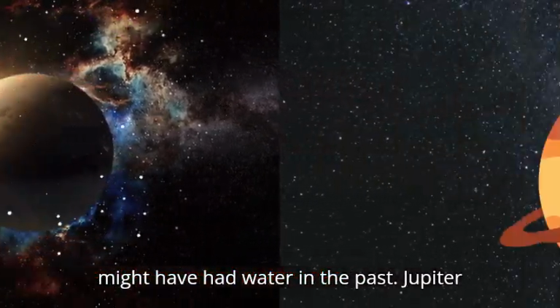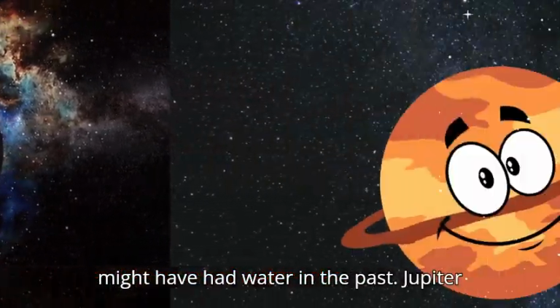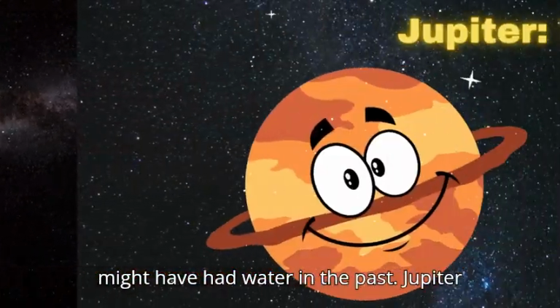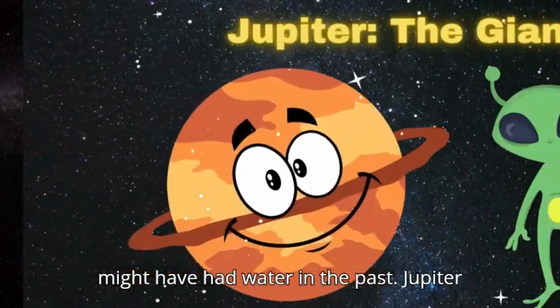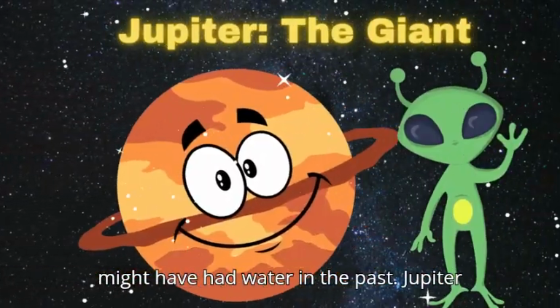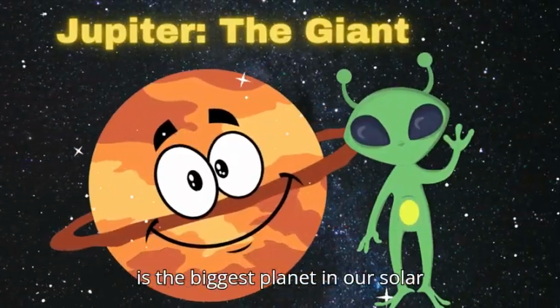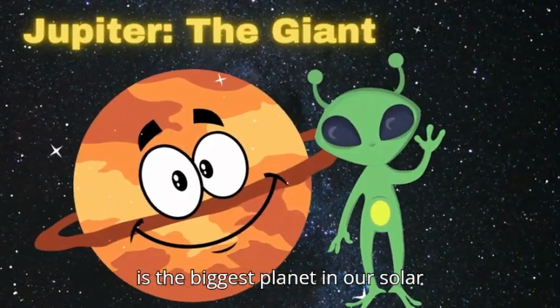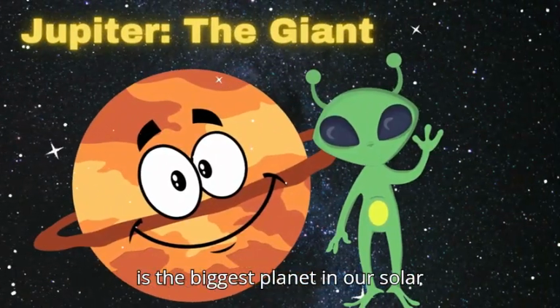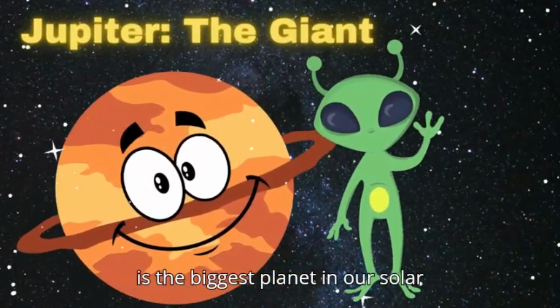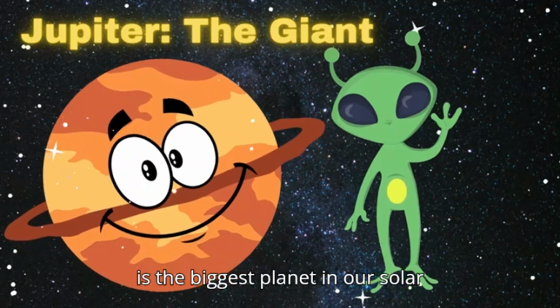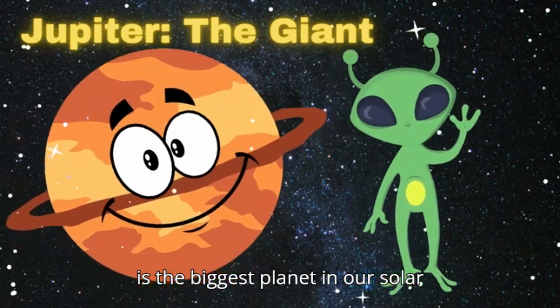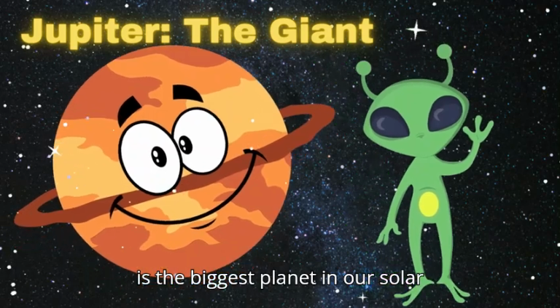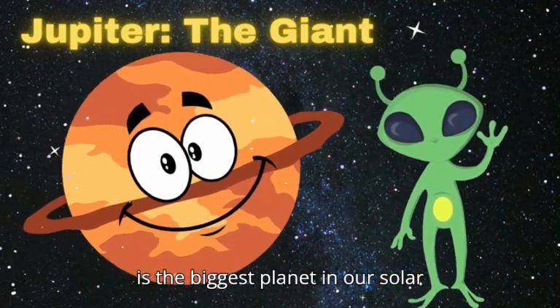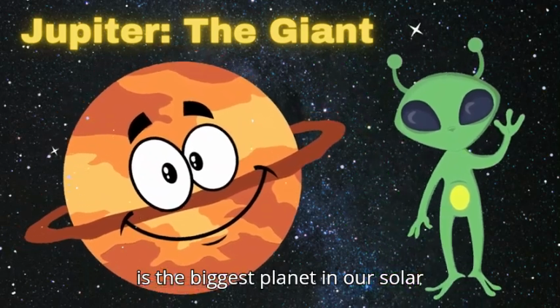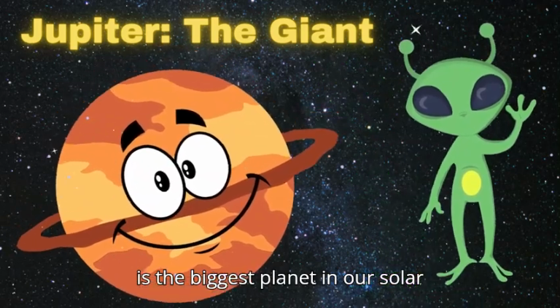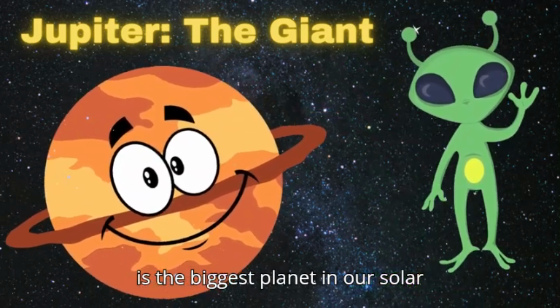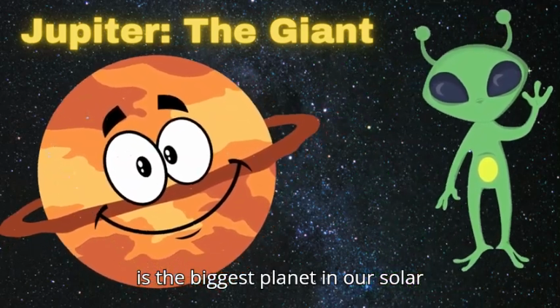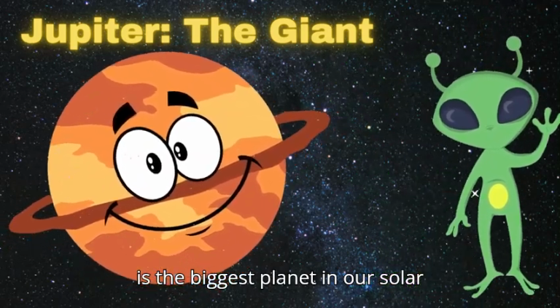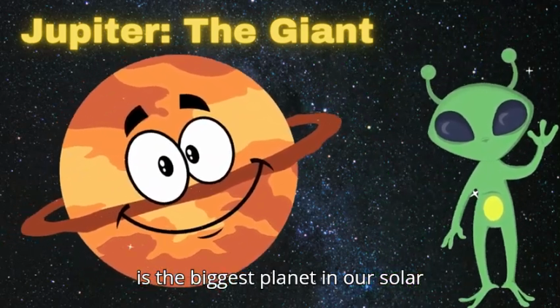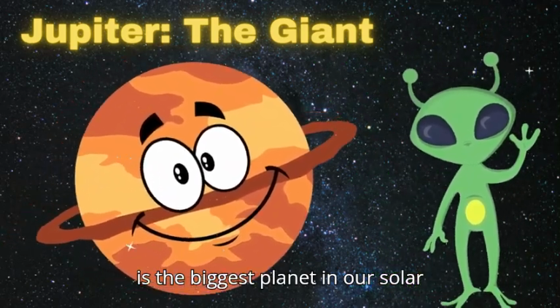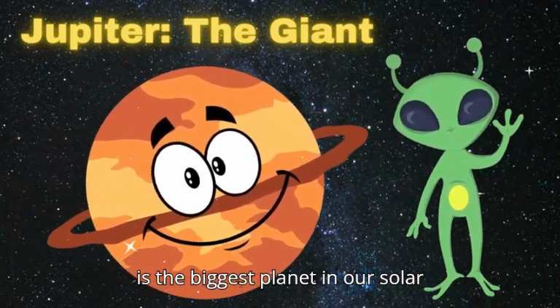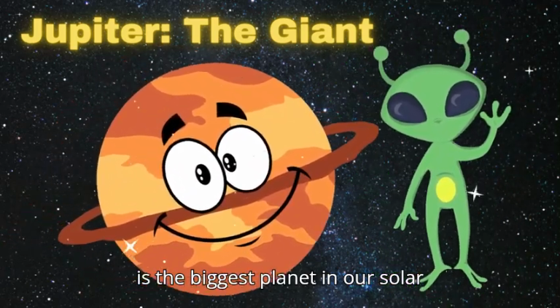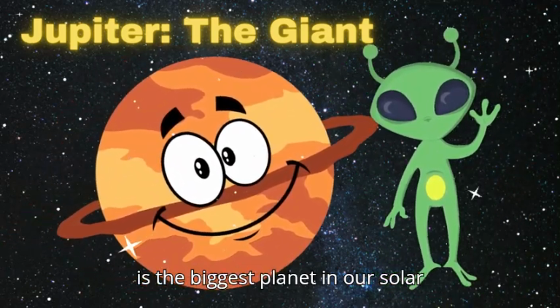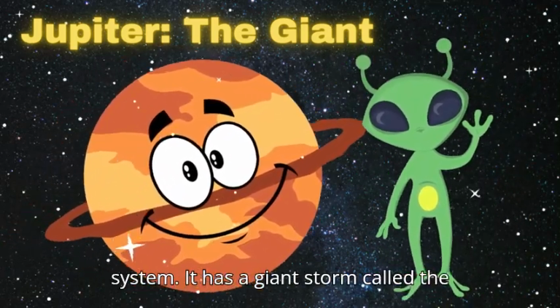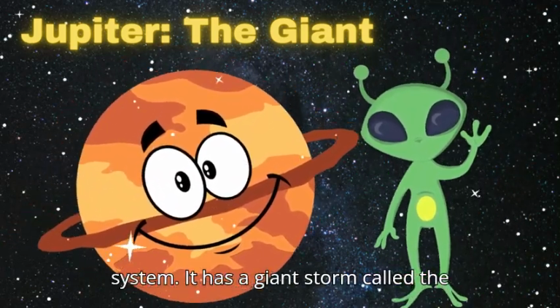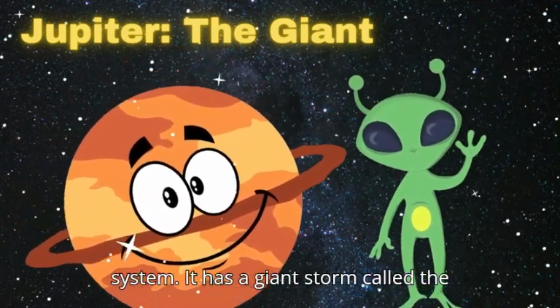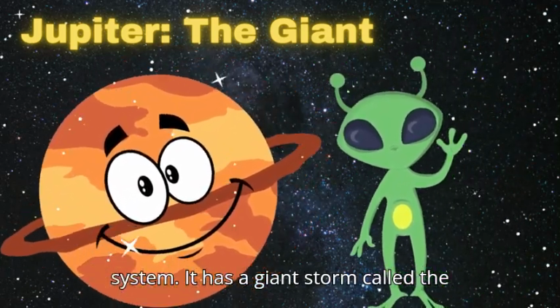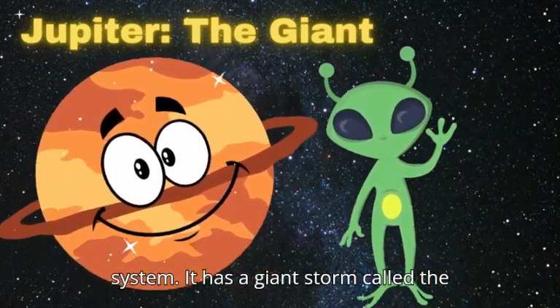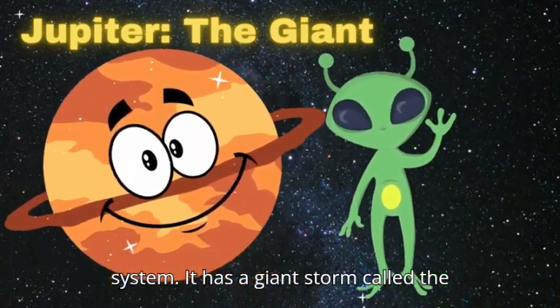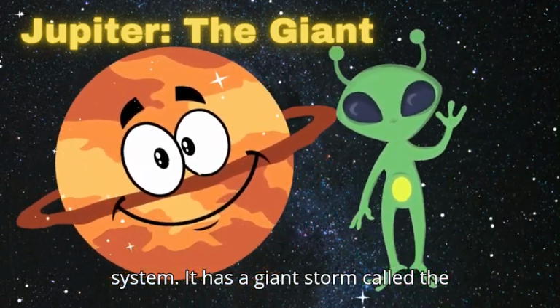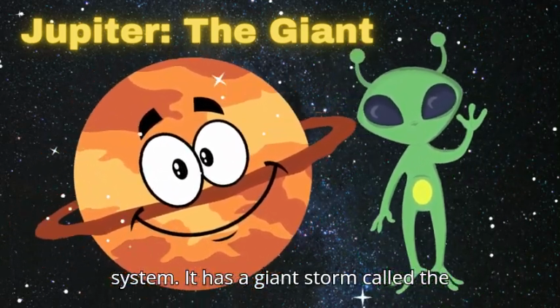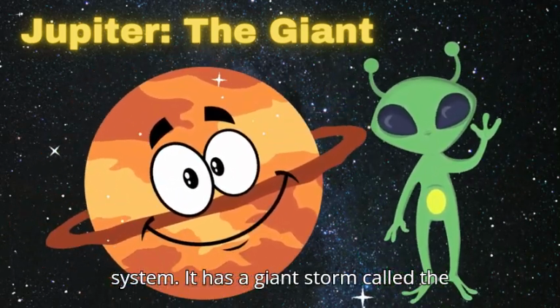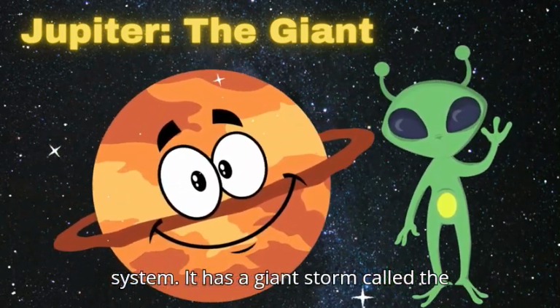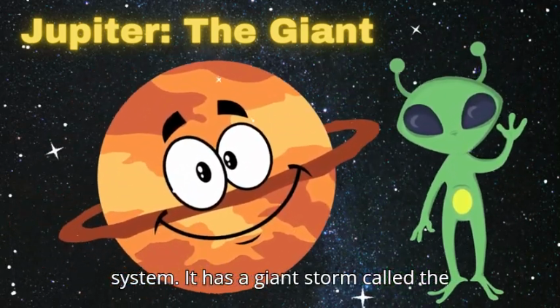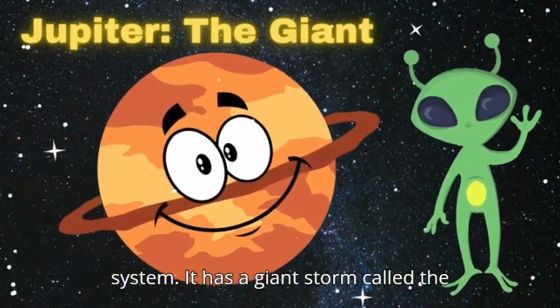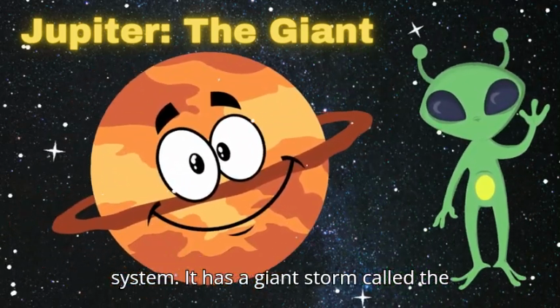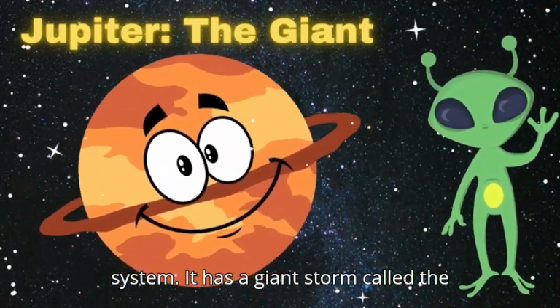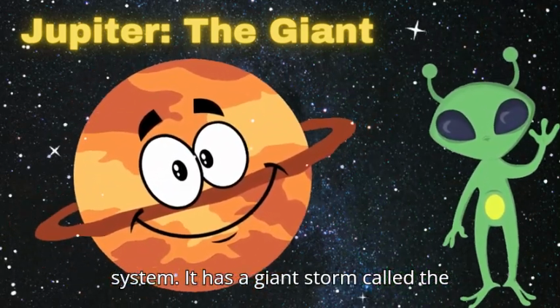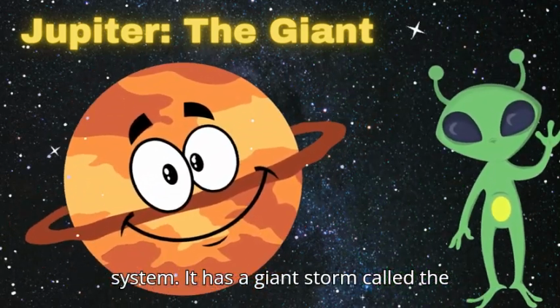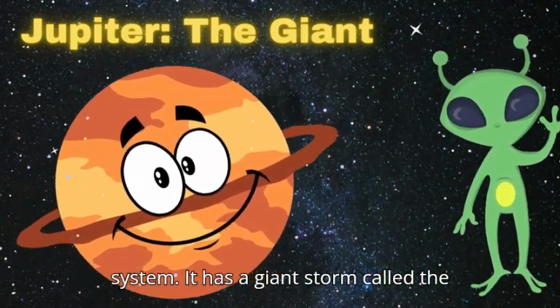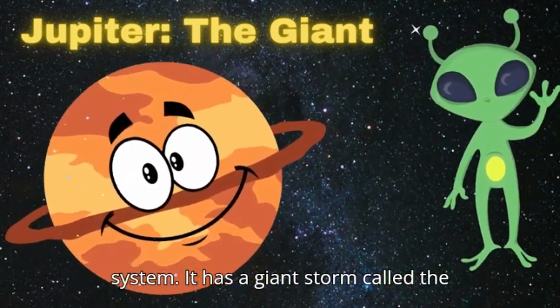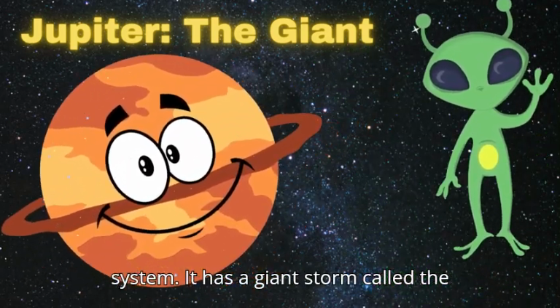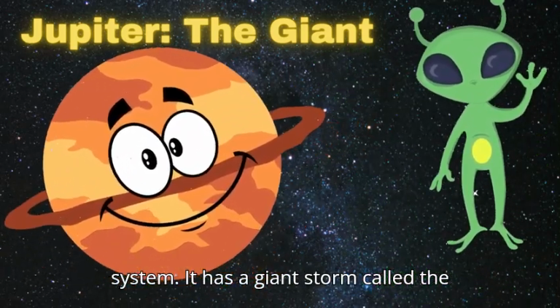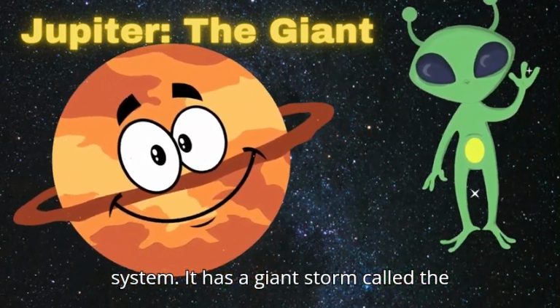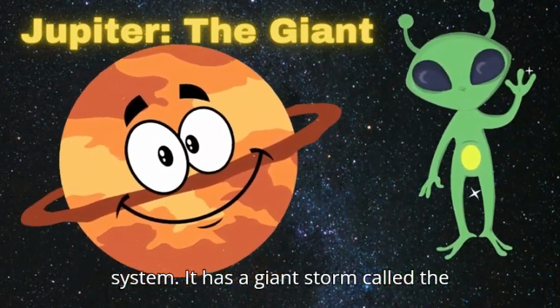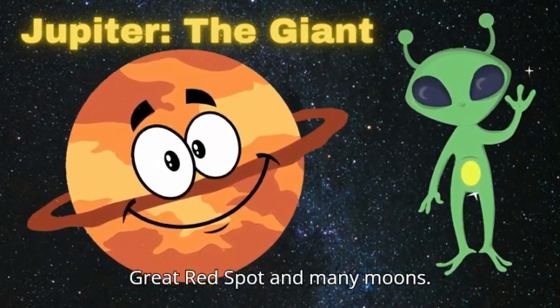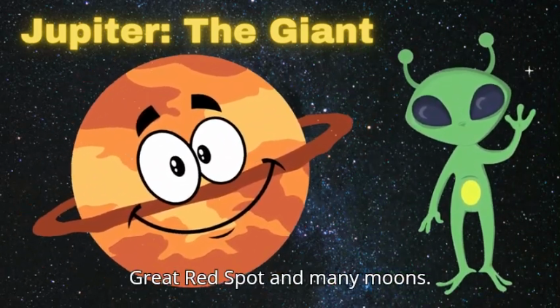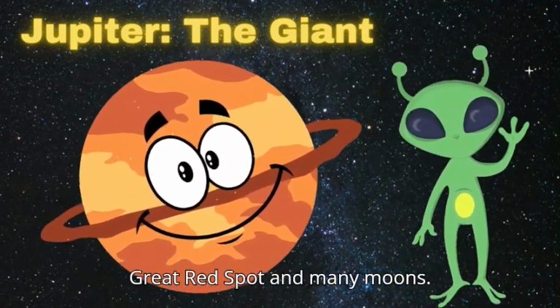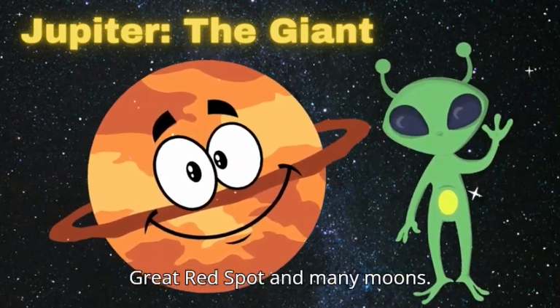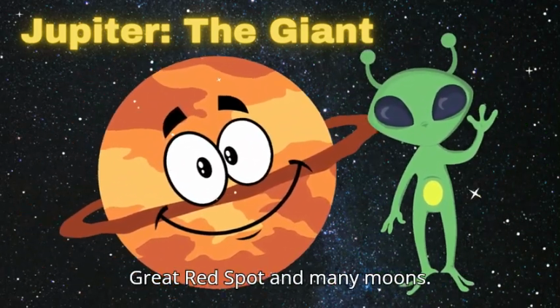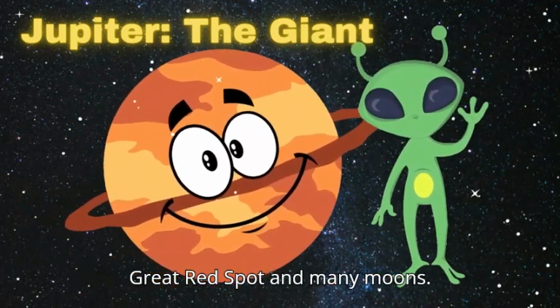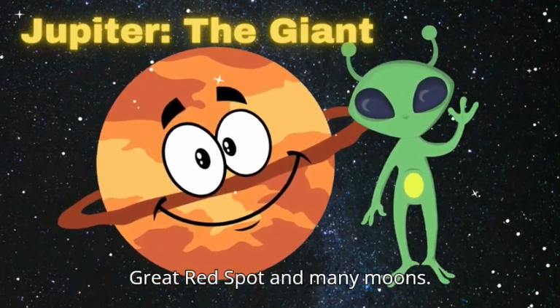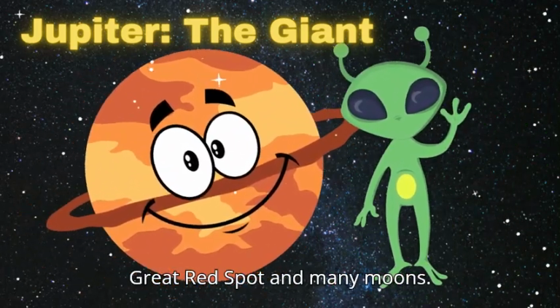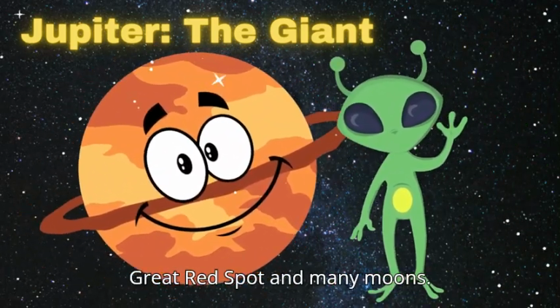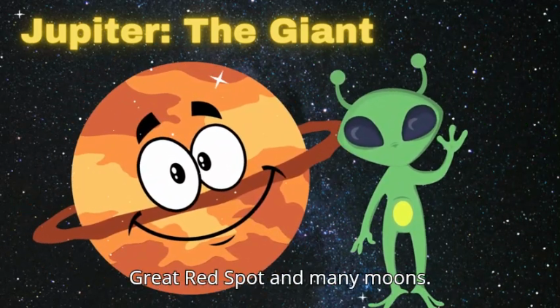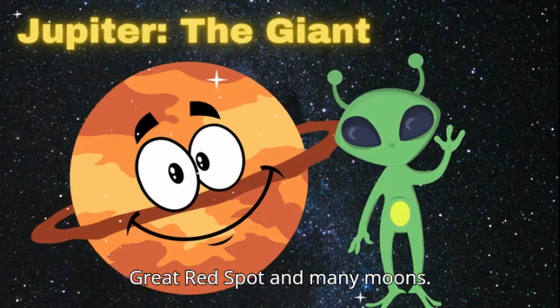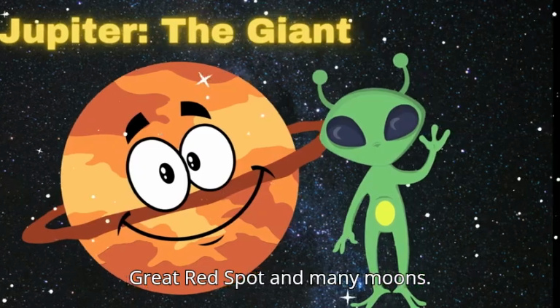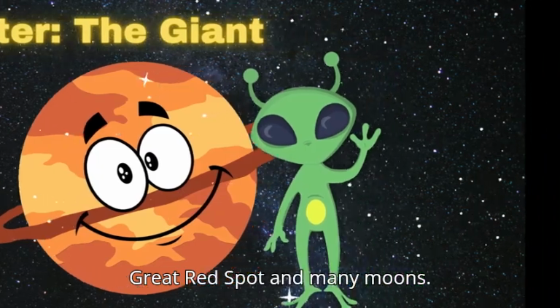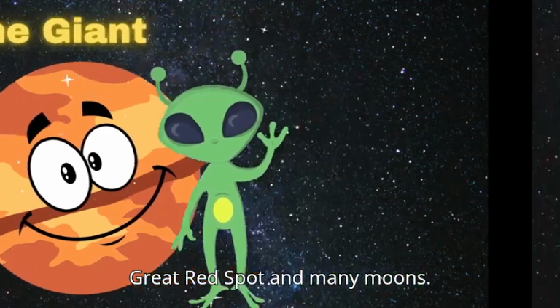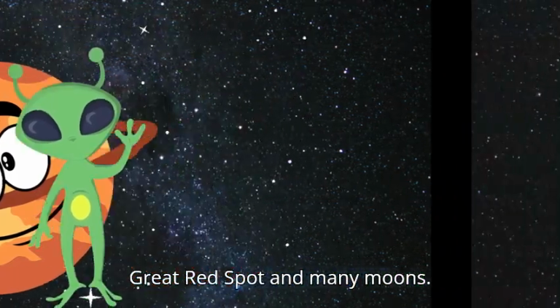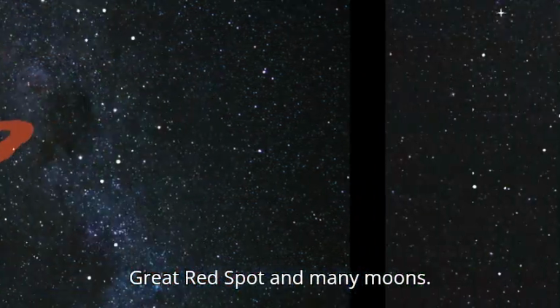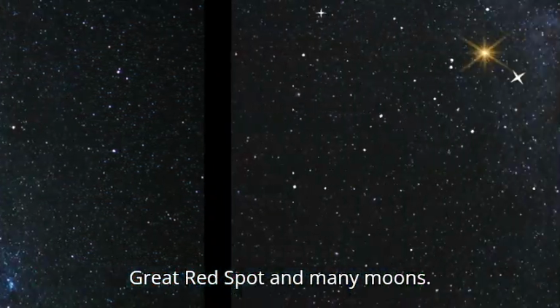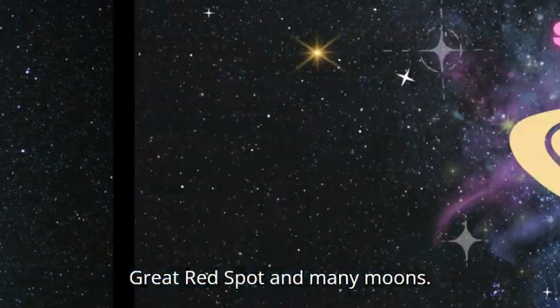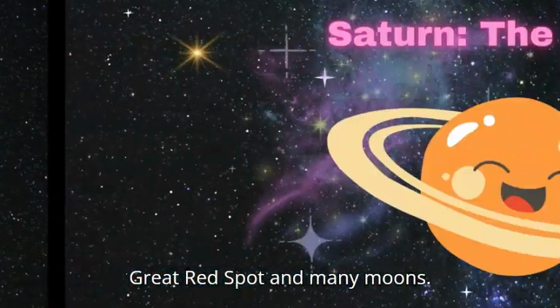Jupiter is the biggest planet in our solar system. It has a giant storm called the Great Red Spot and many moons.